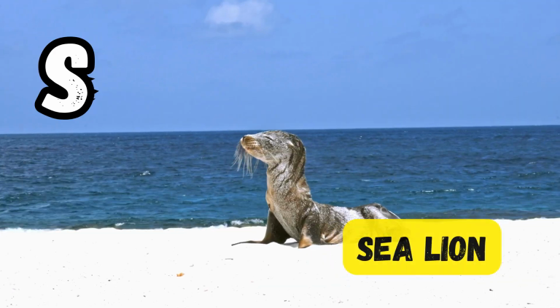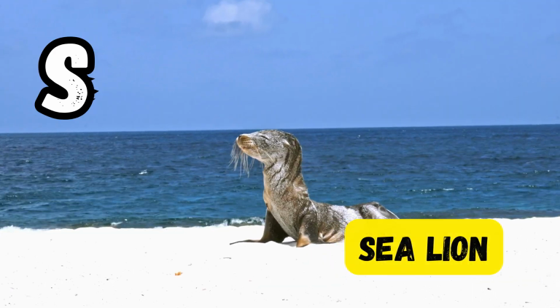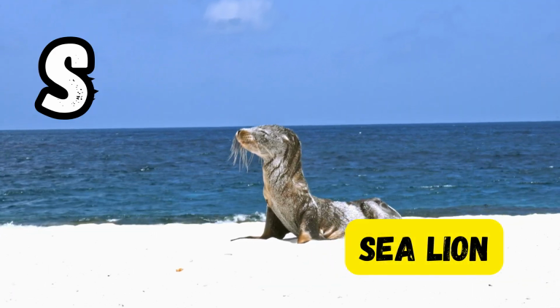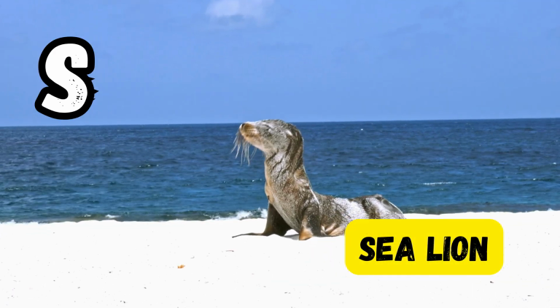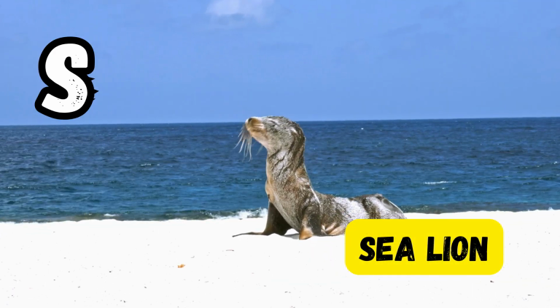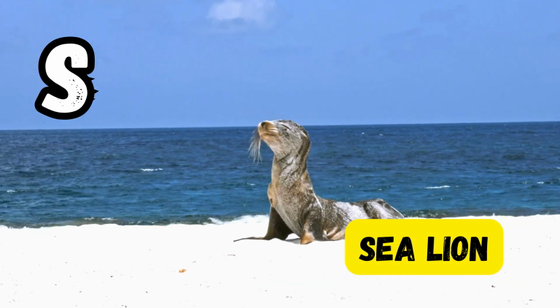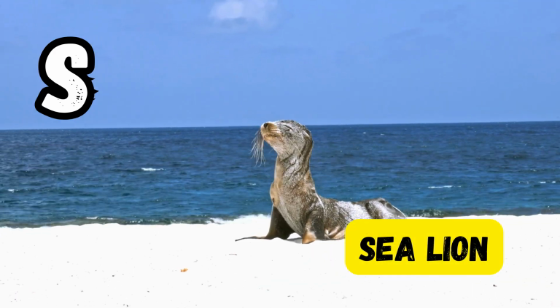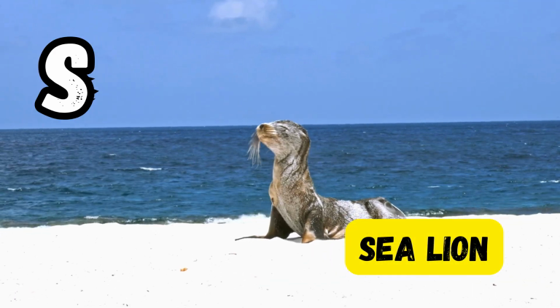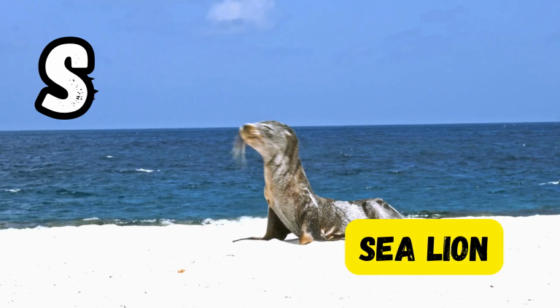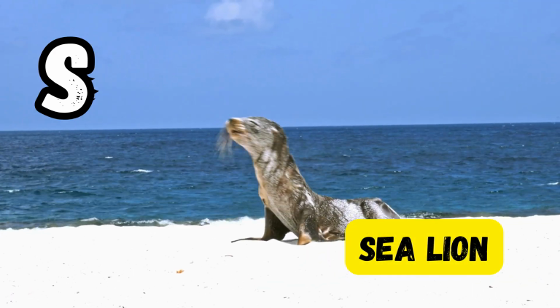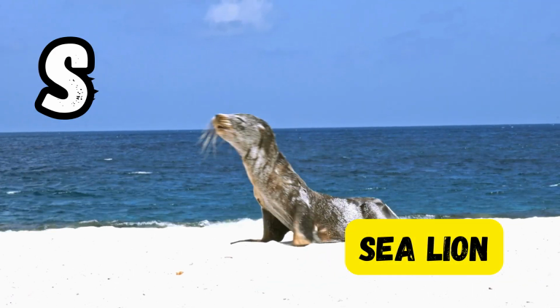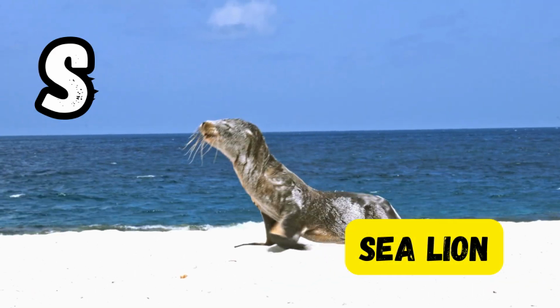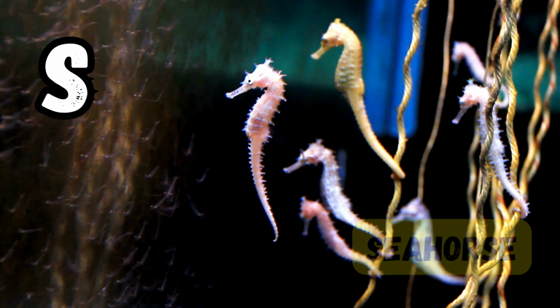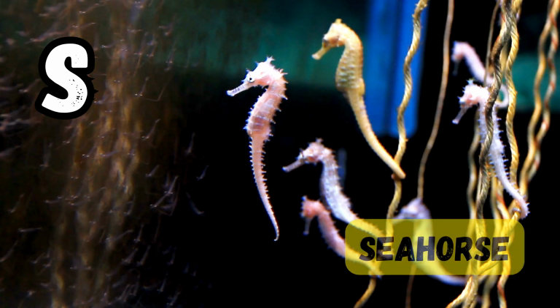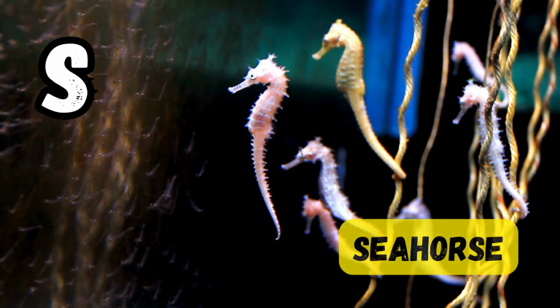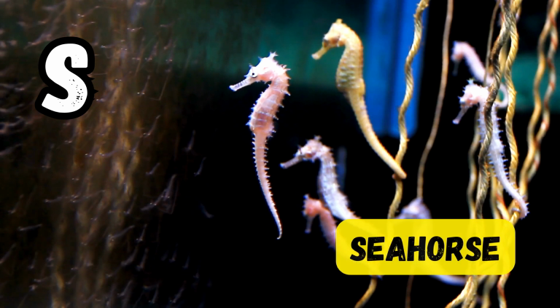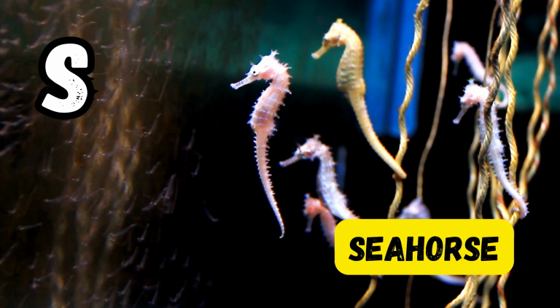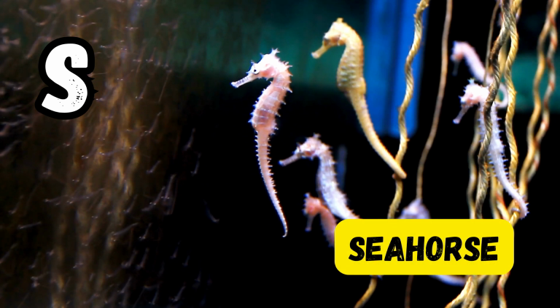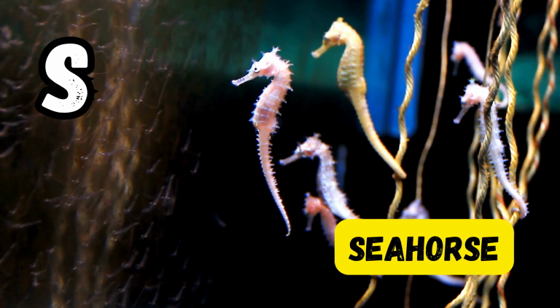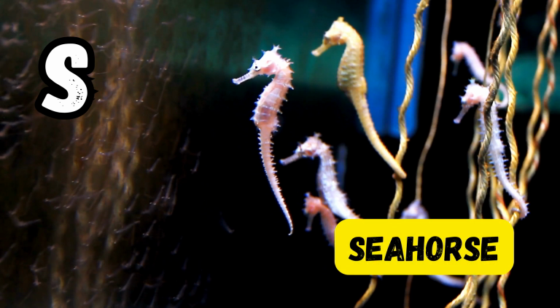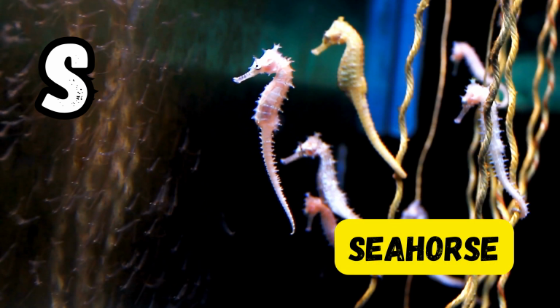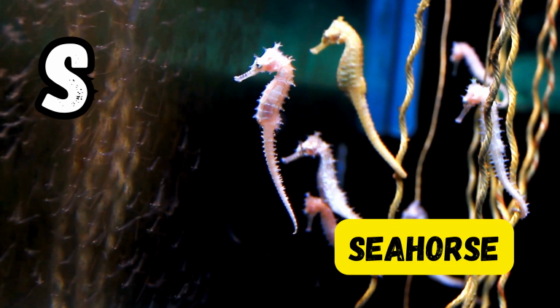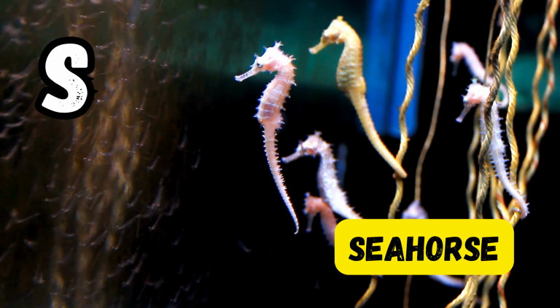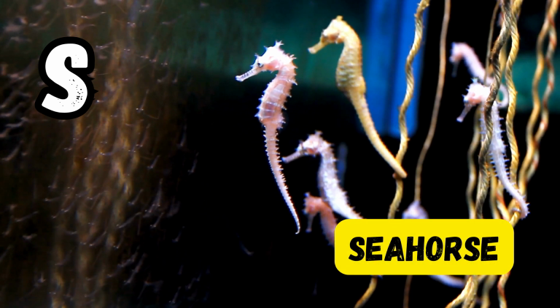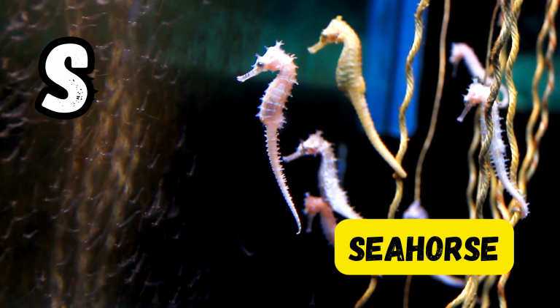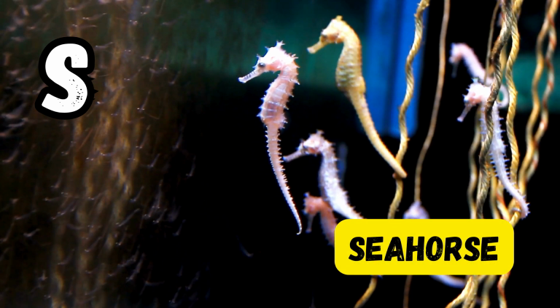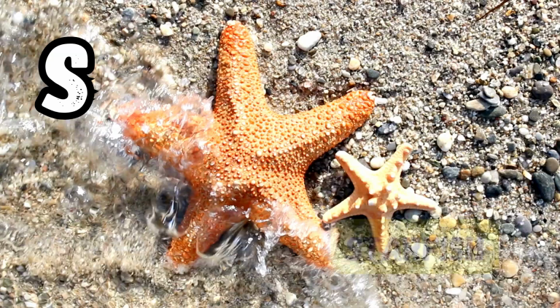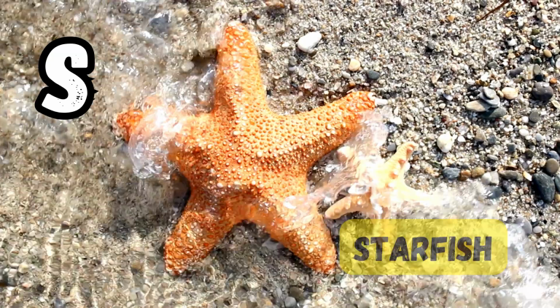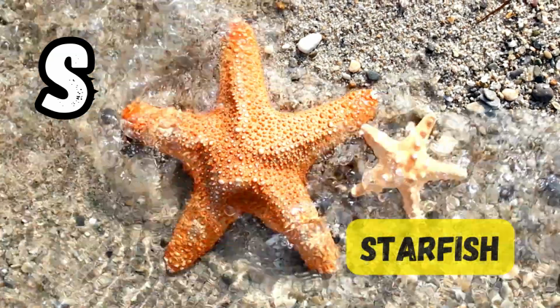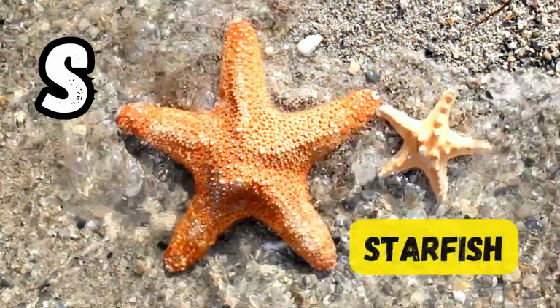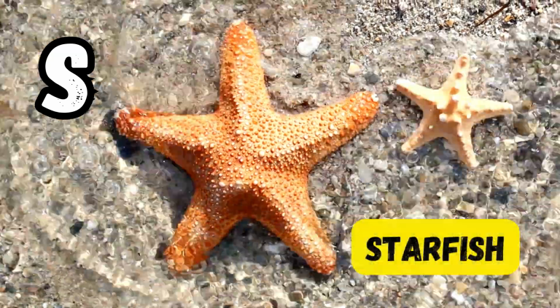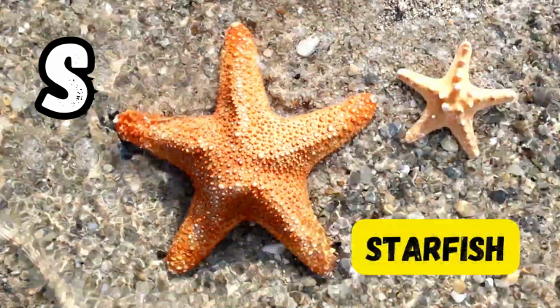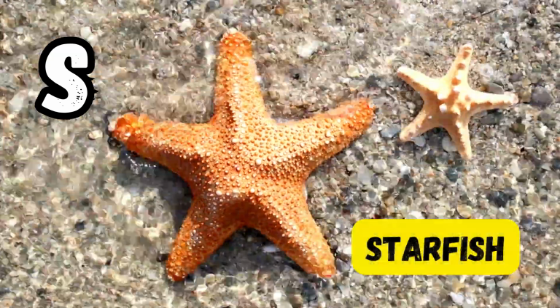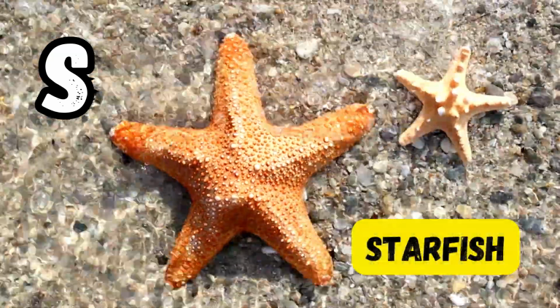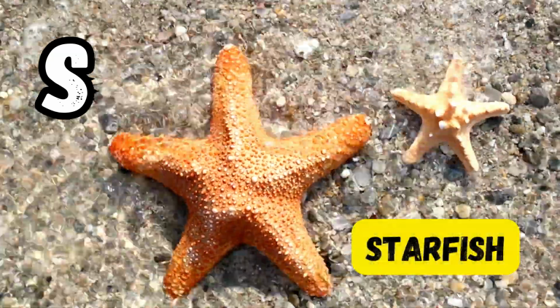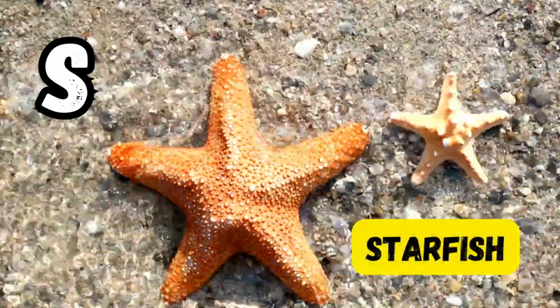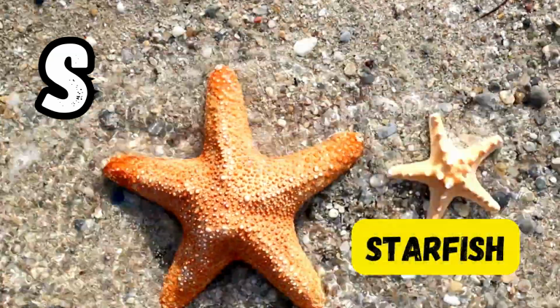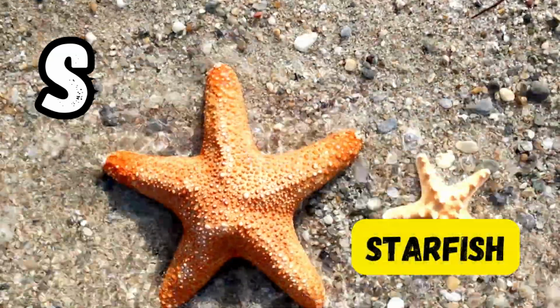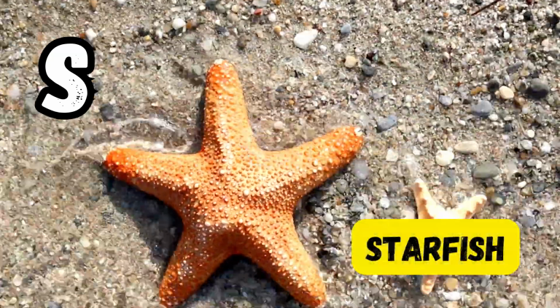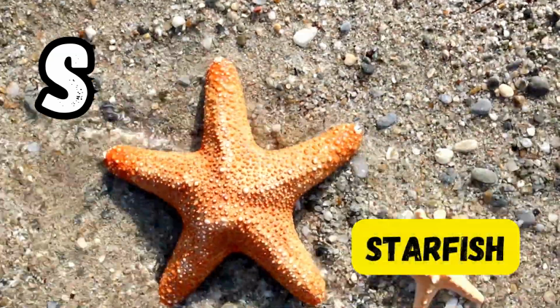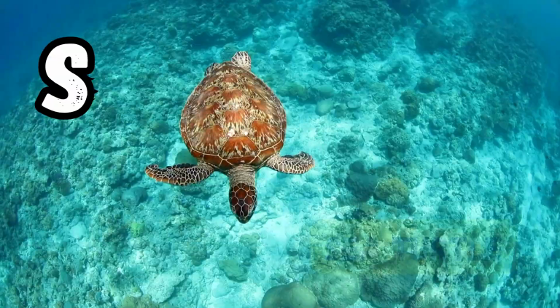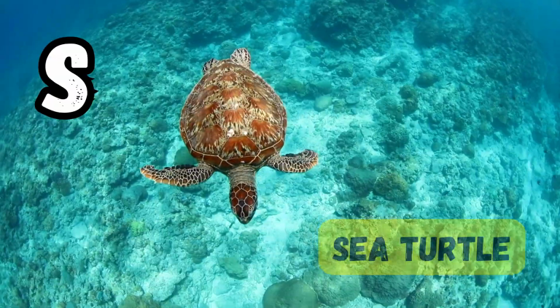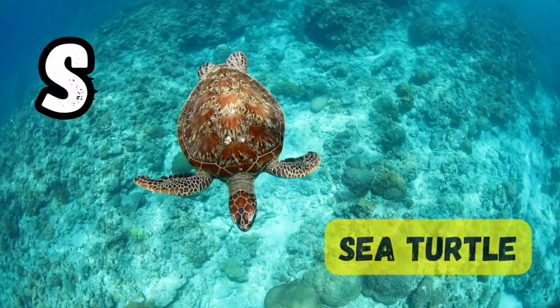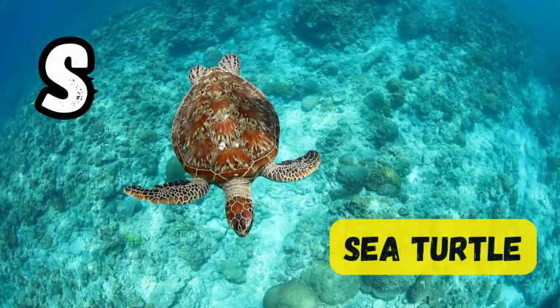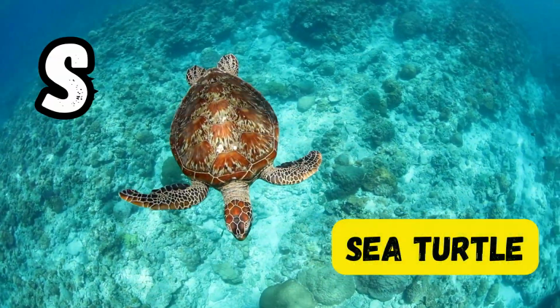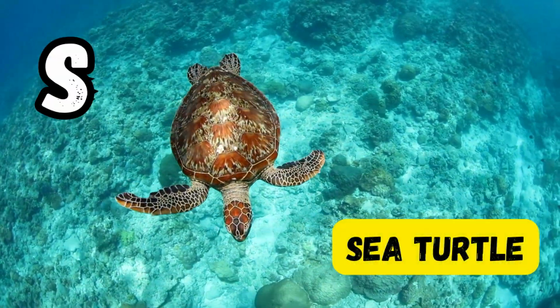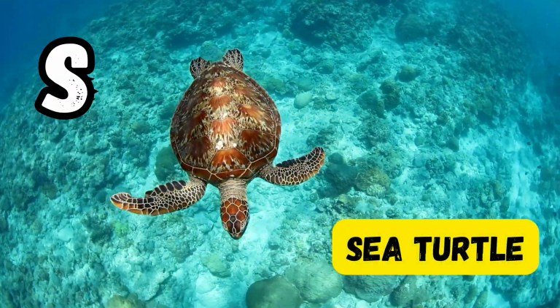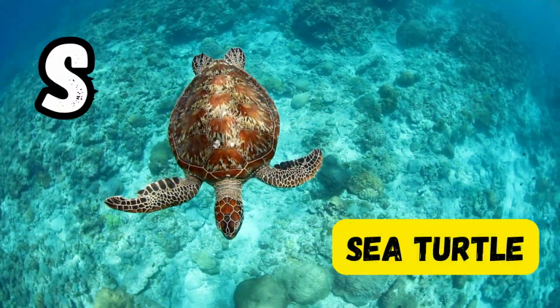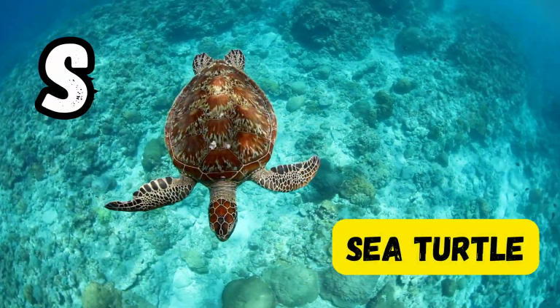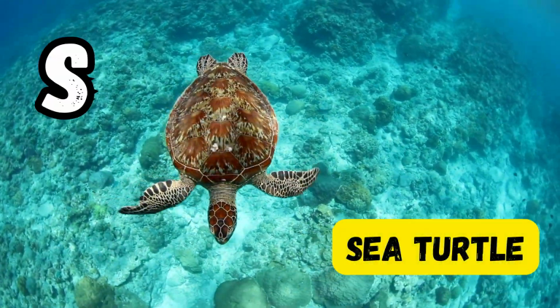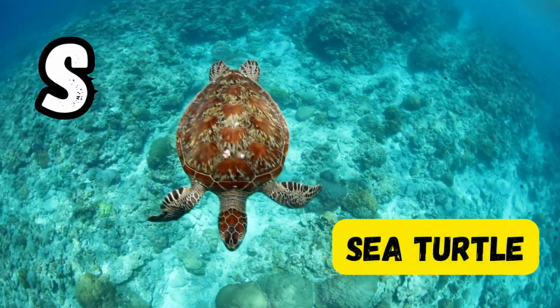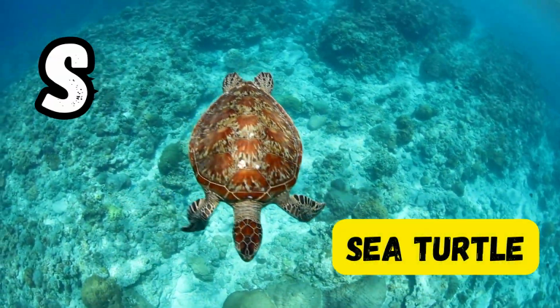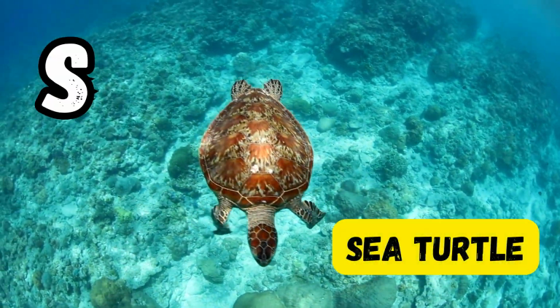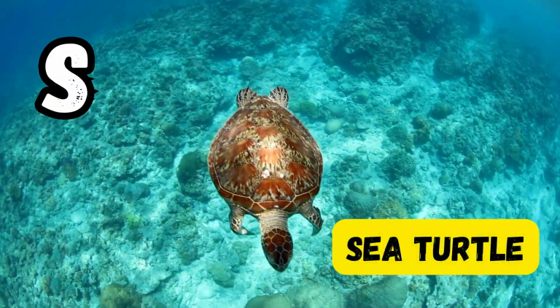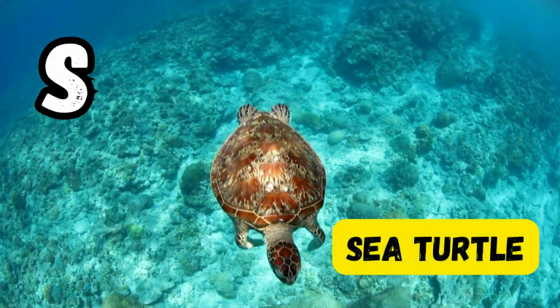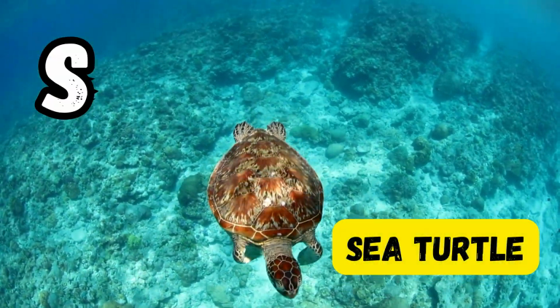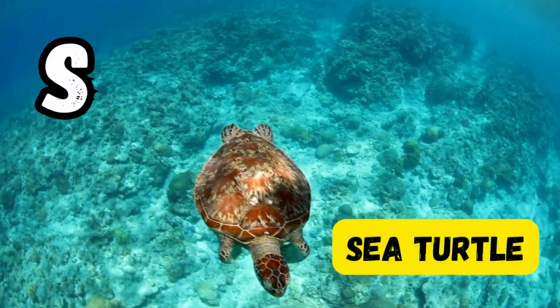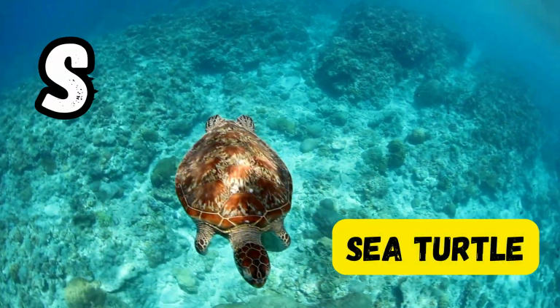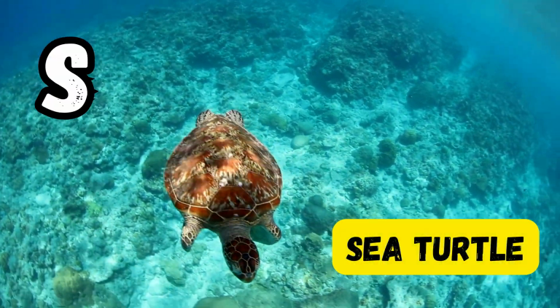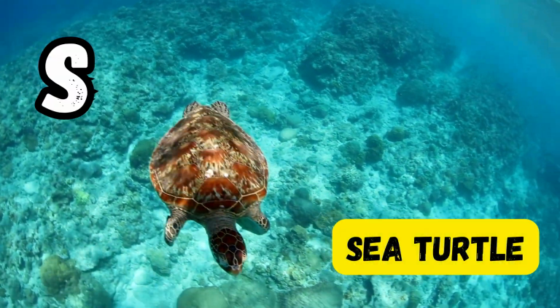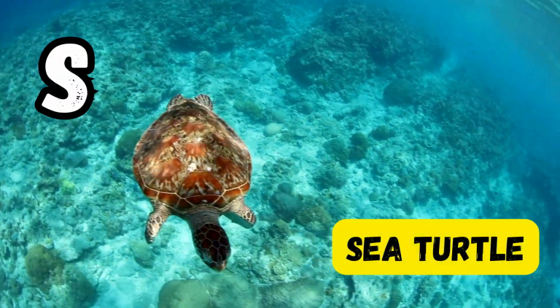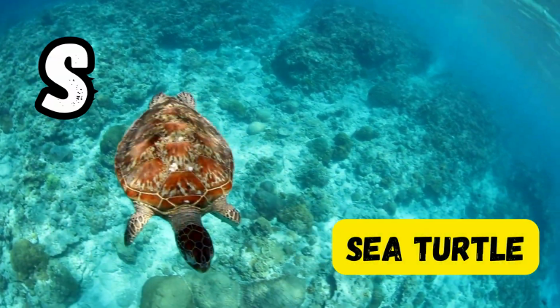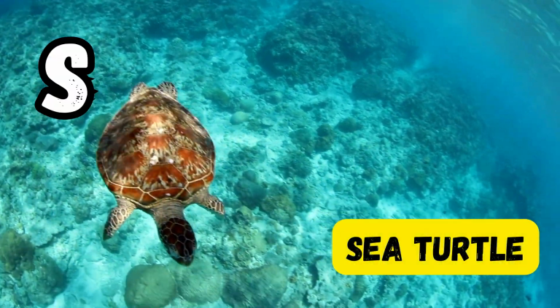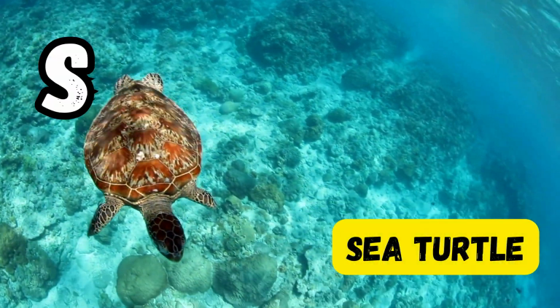S is for sea lion. S is for seahorse. S is for starfish. S is for sea turtle.